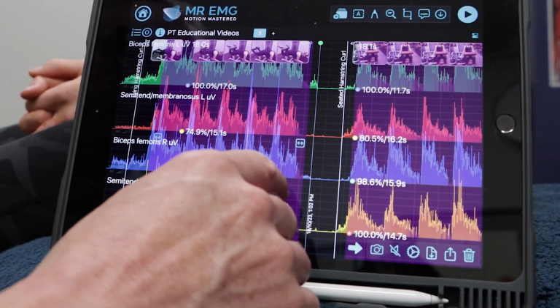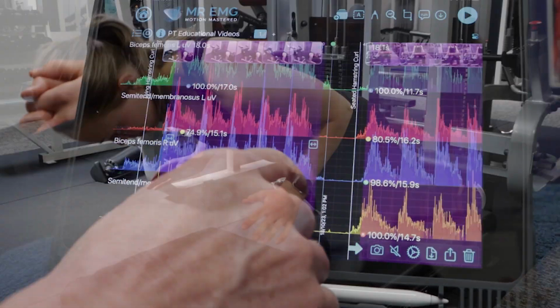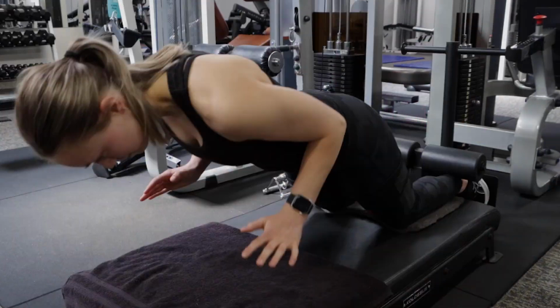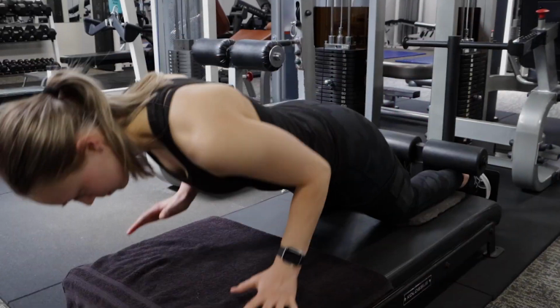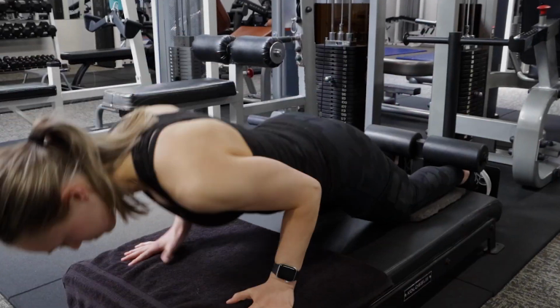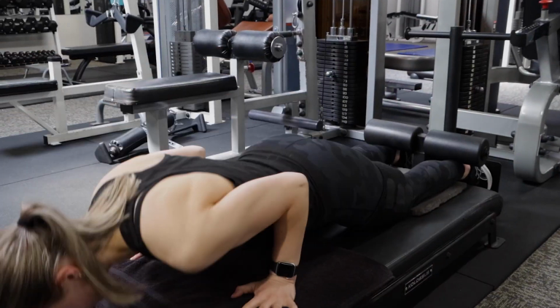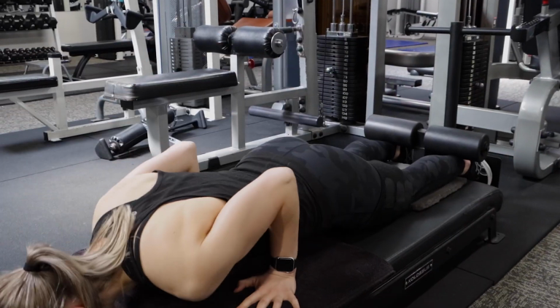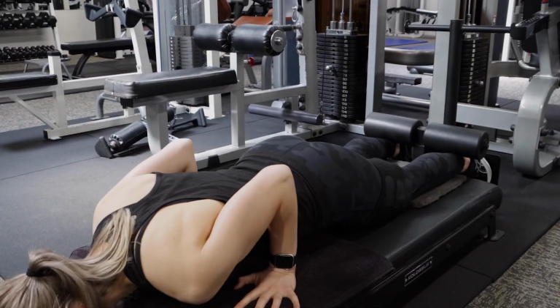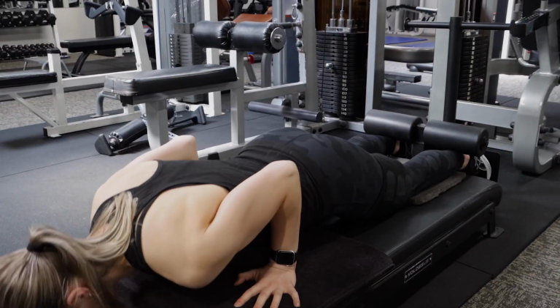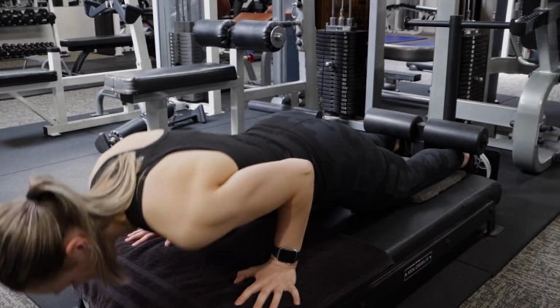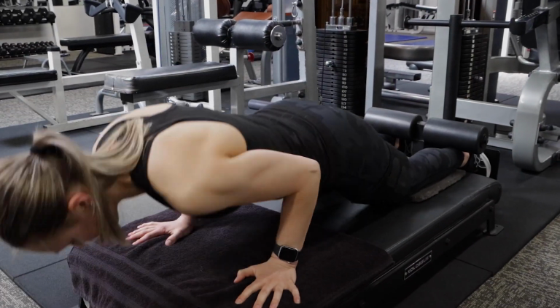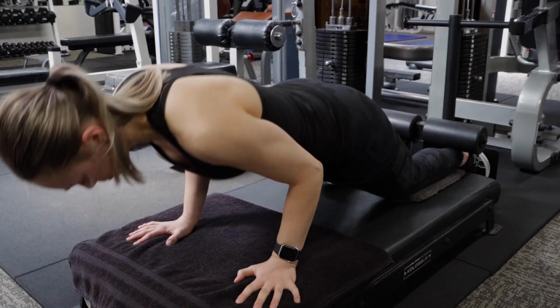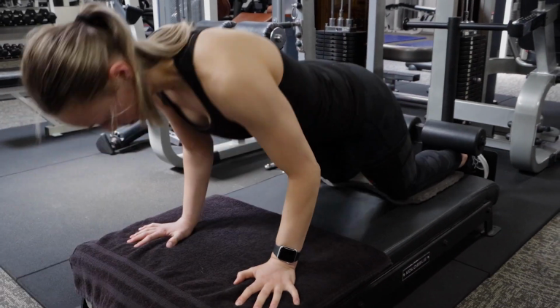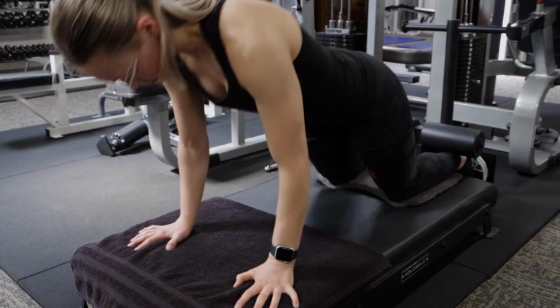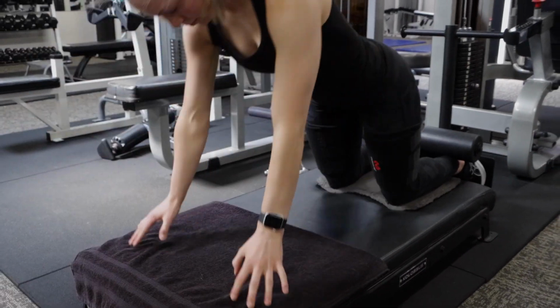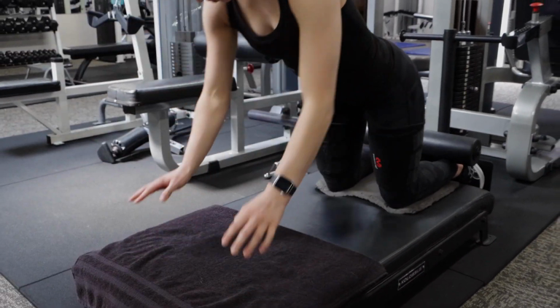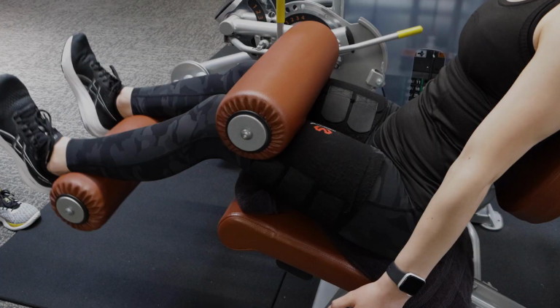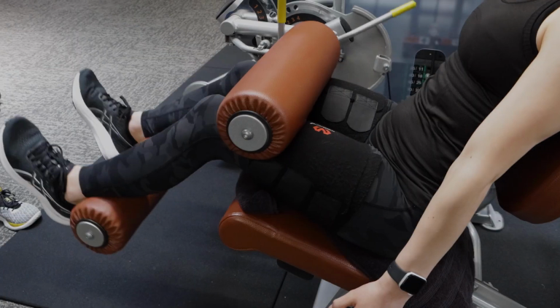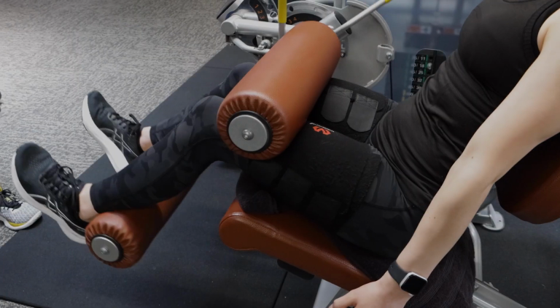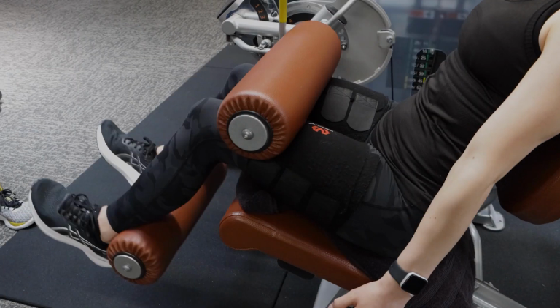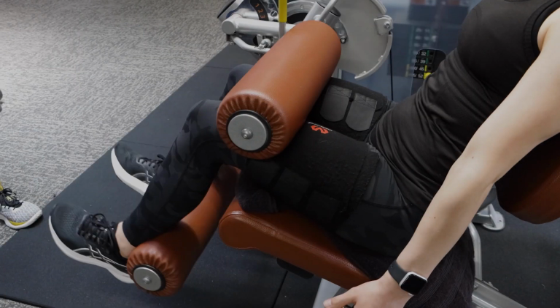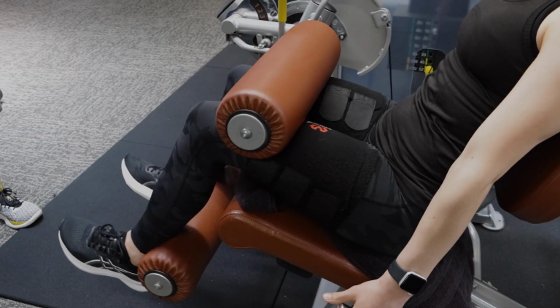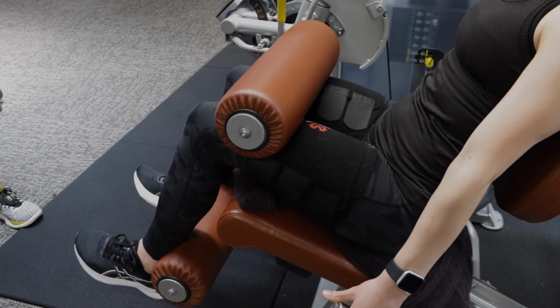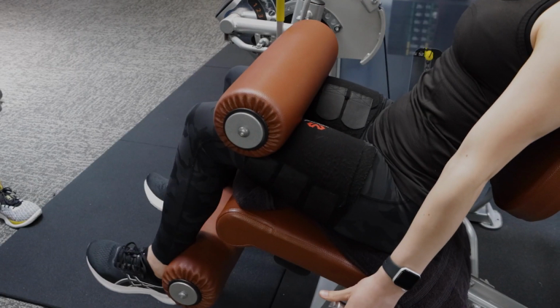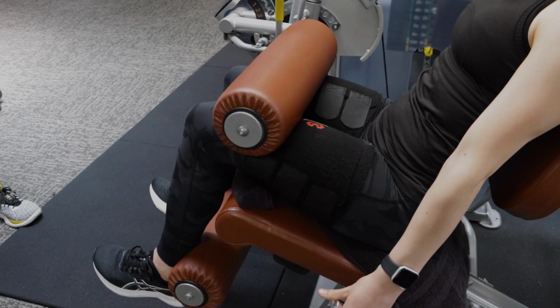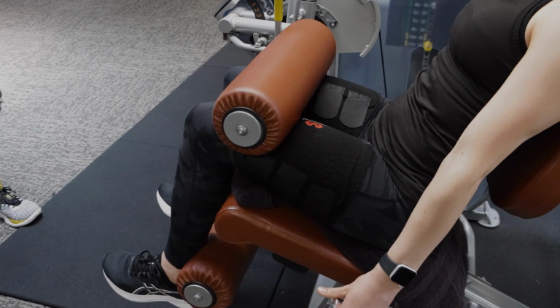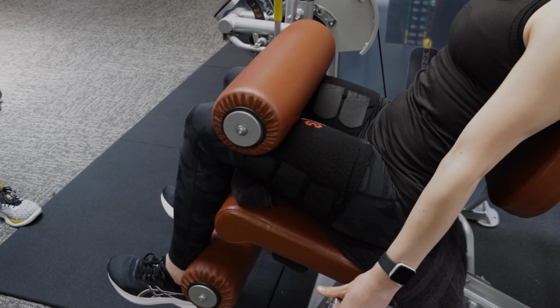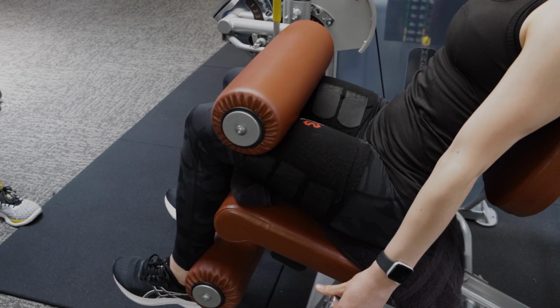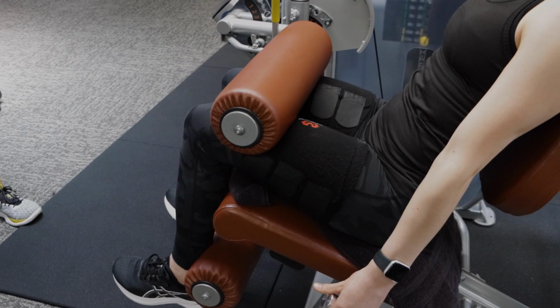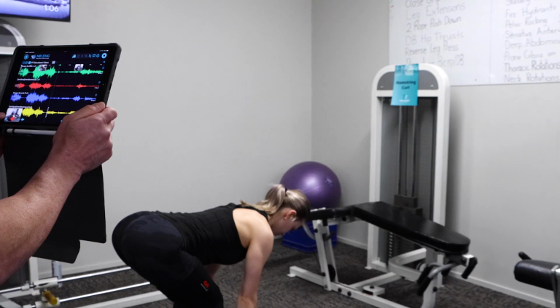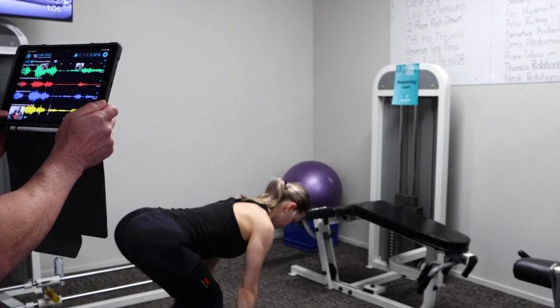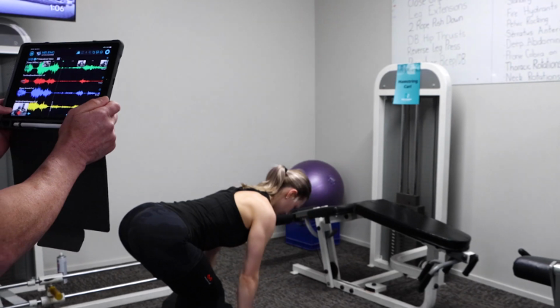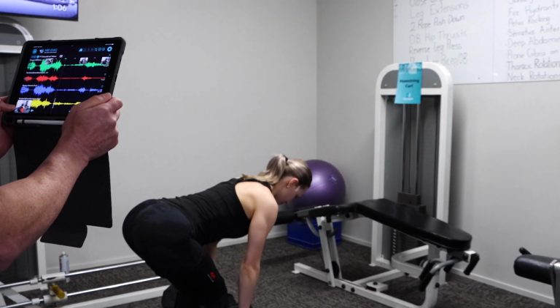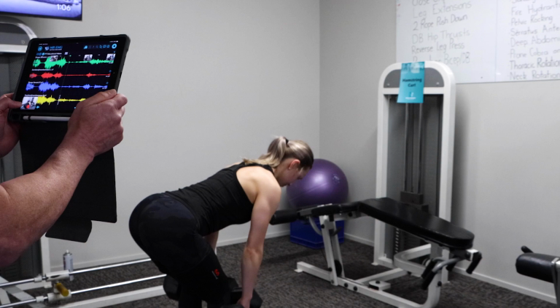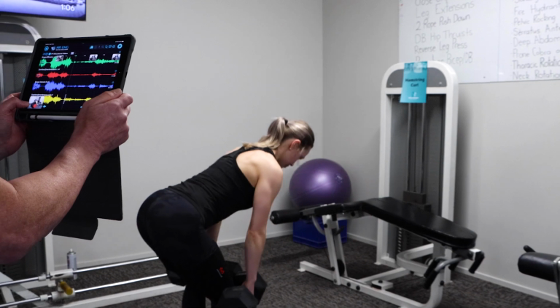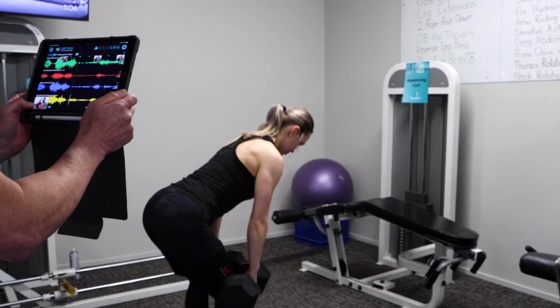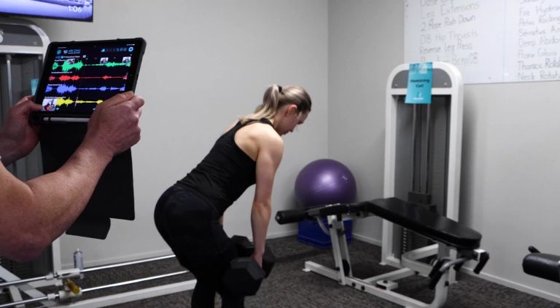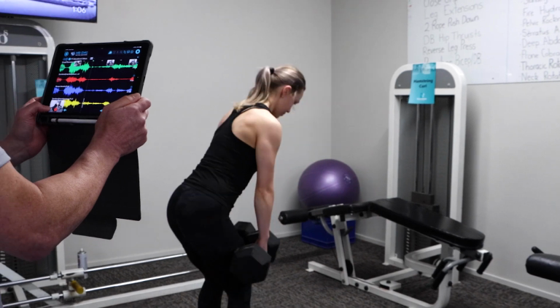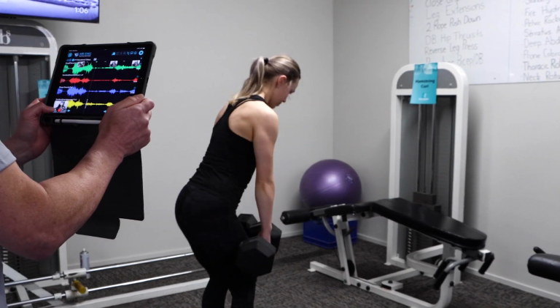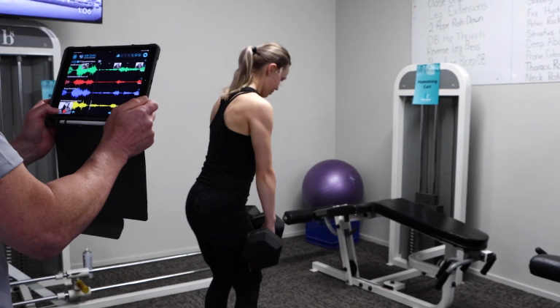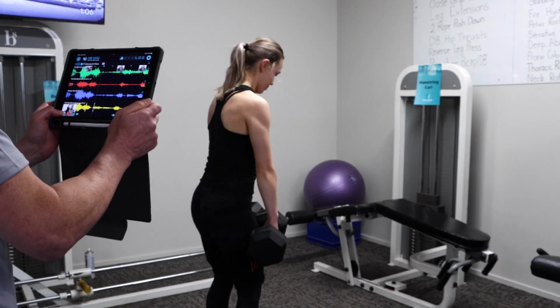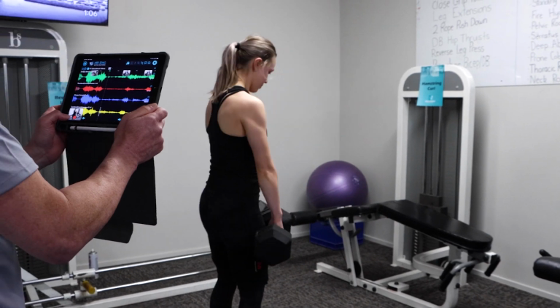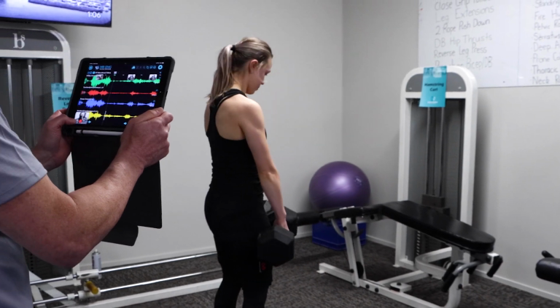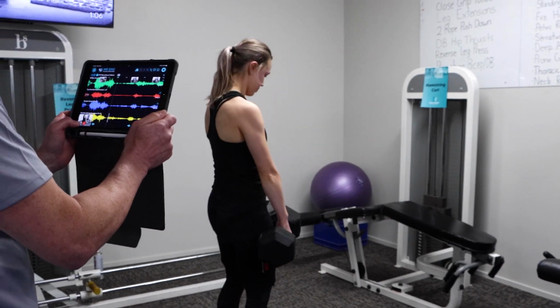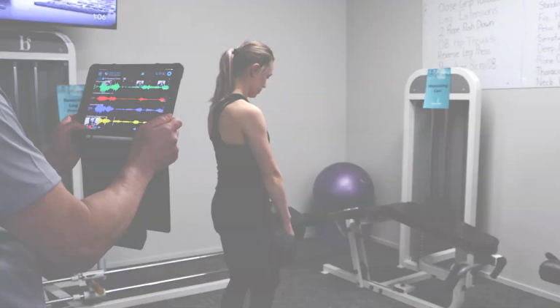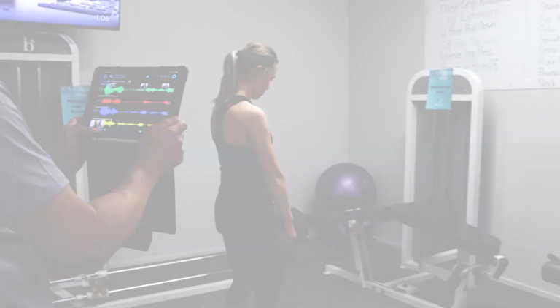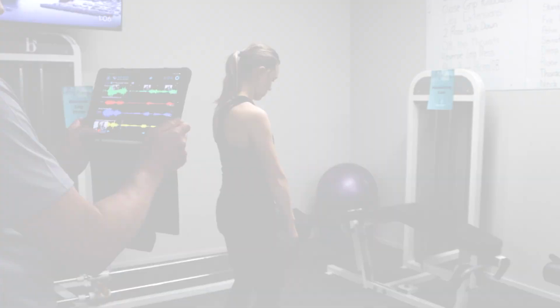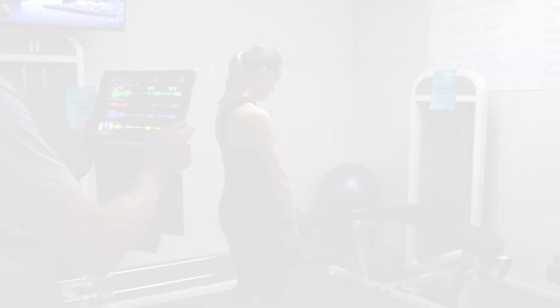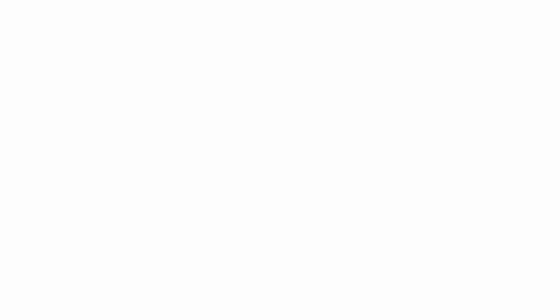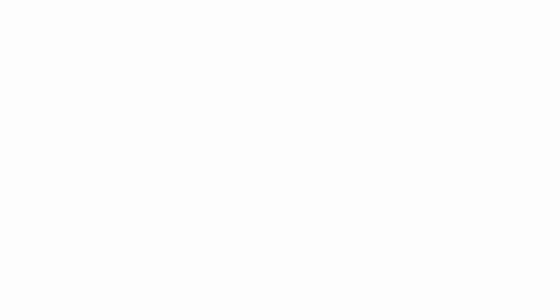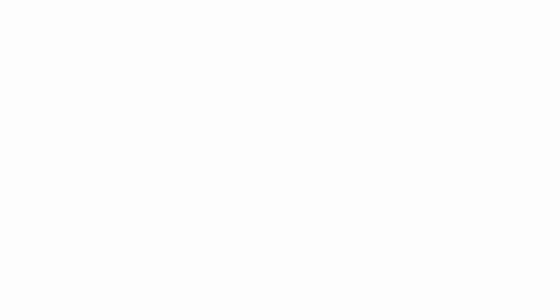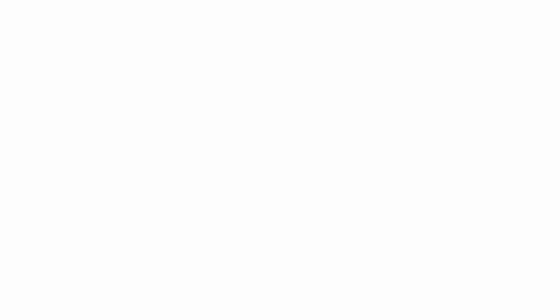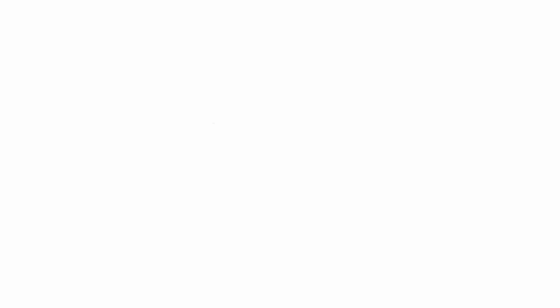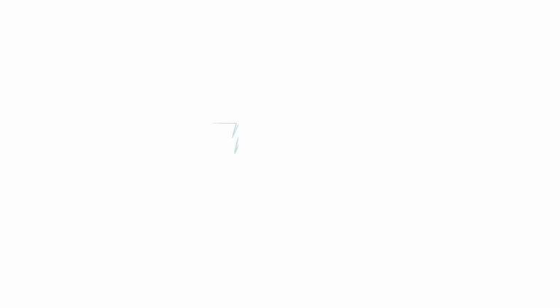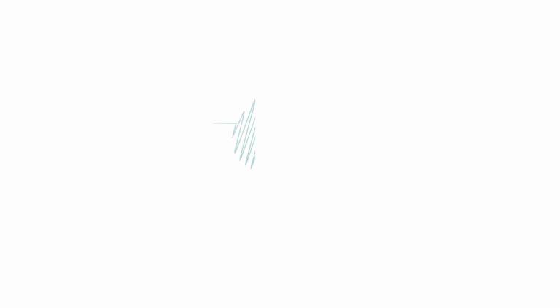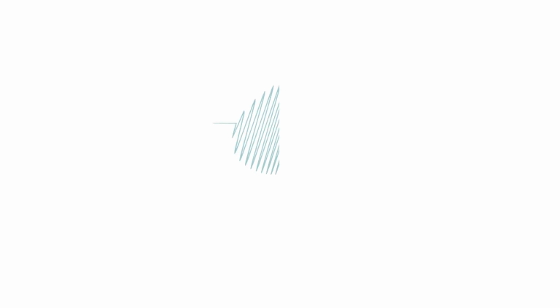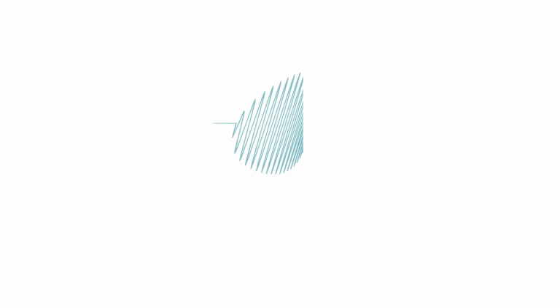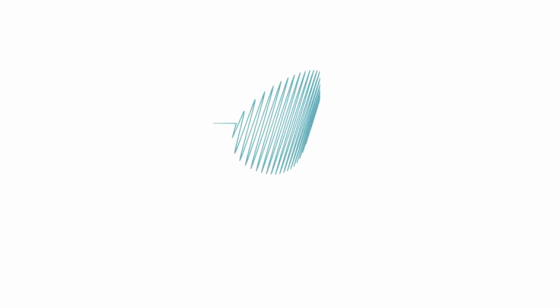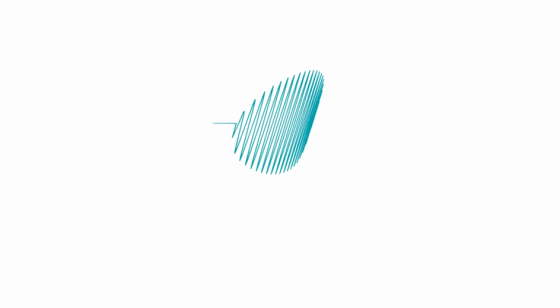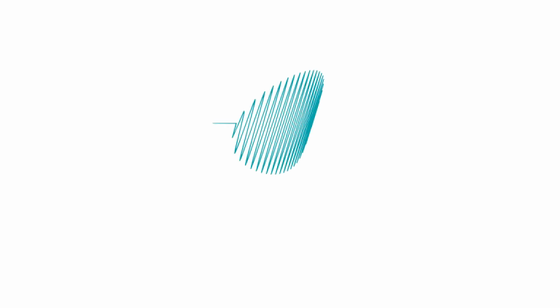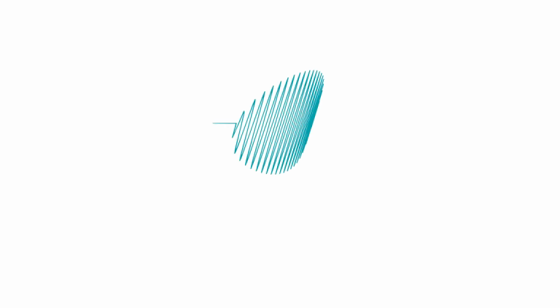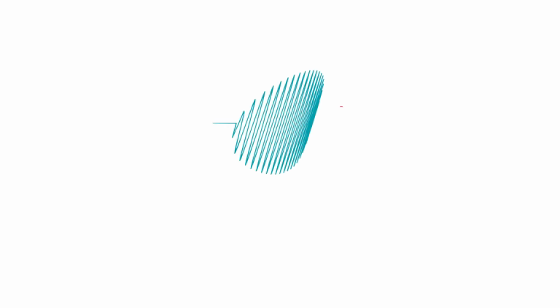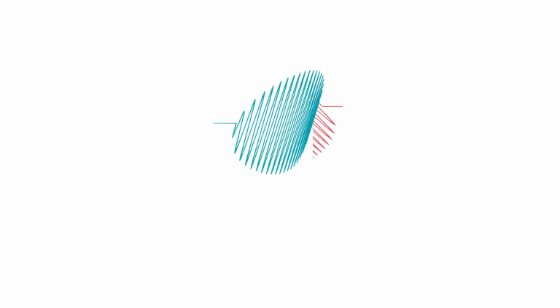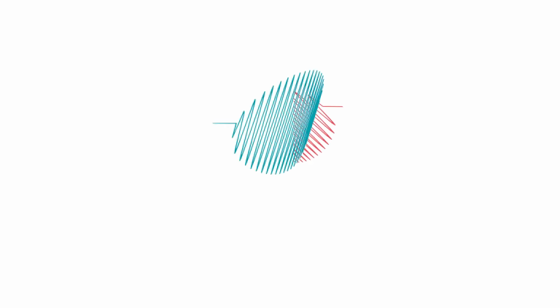Take your personal training and exercise physiology business to new heights using Mr. EMG.